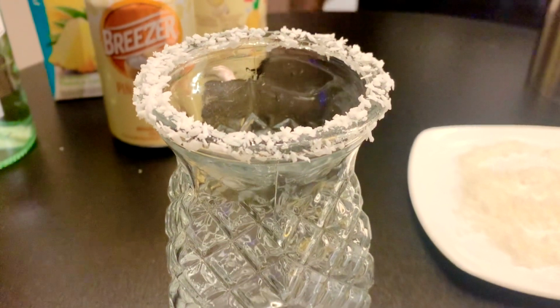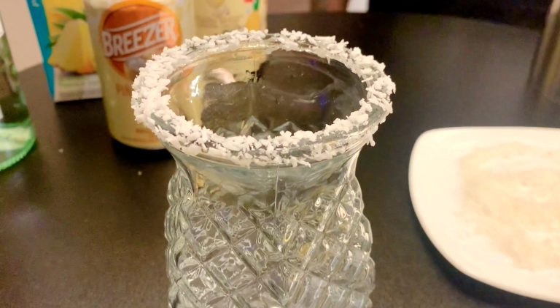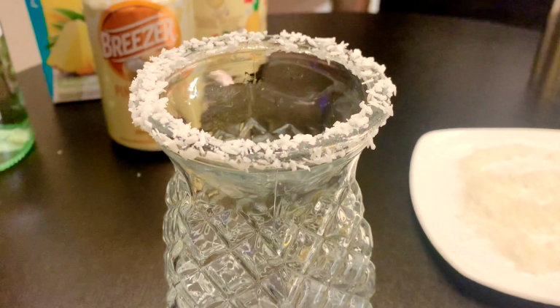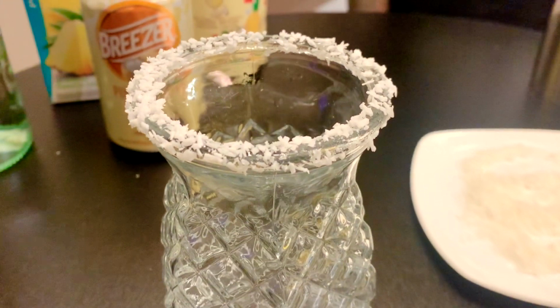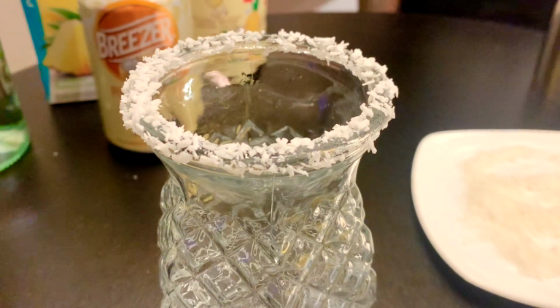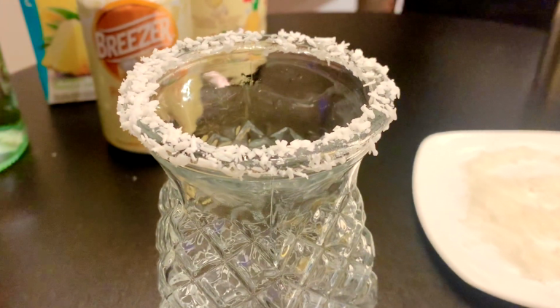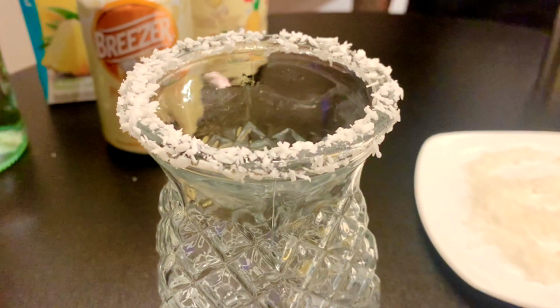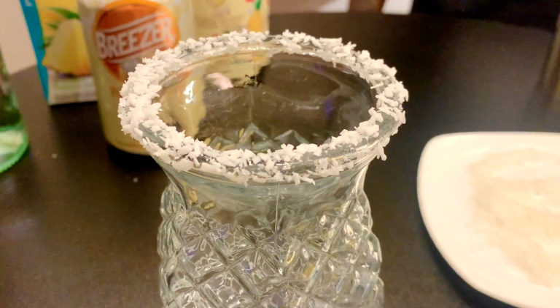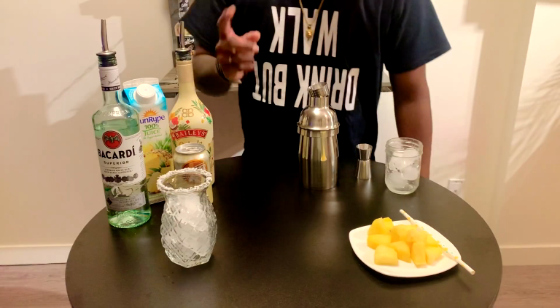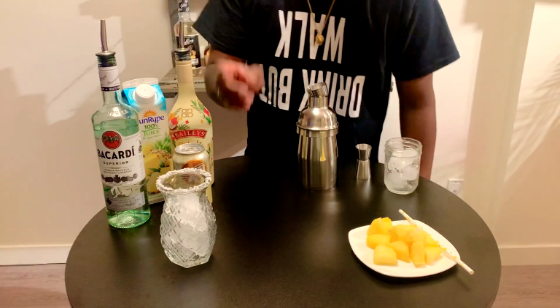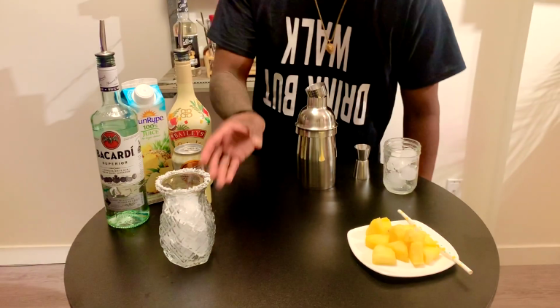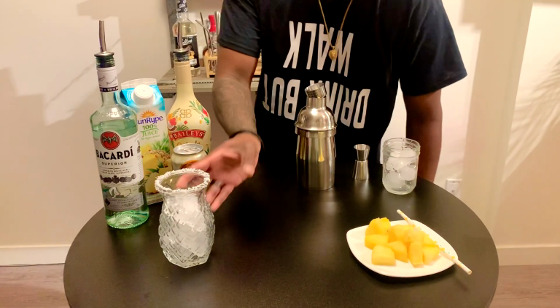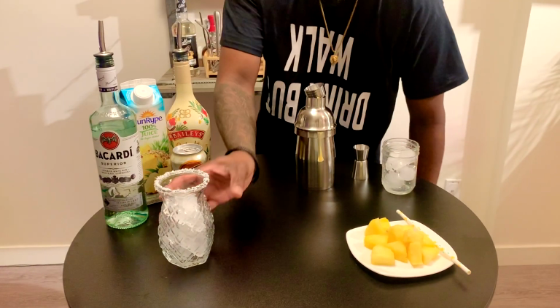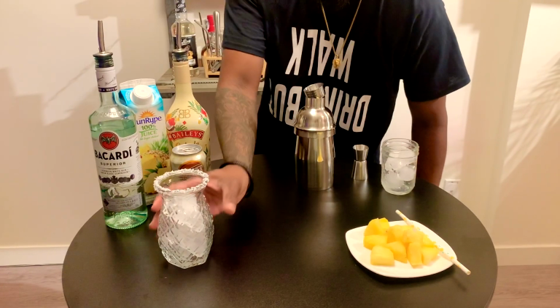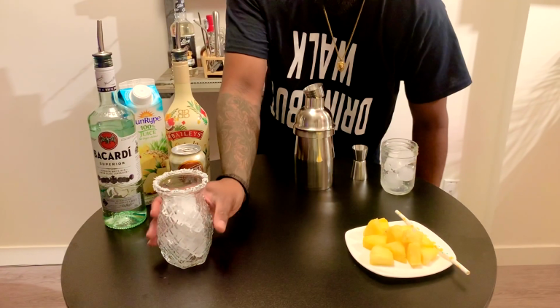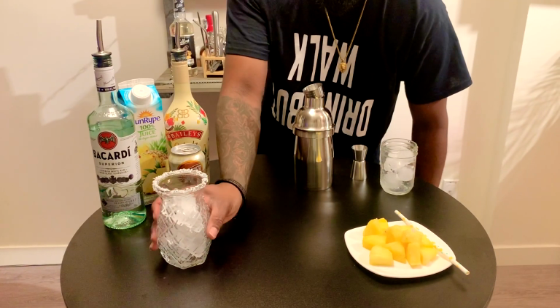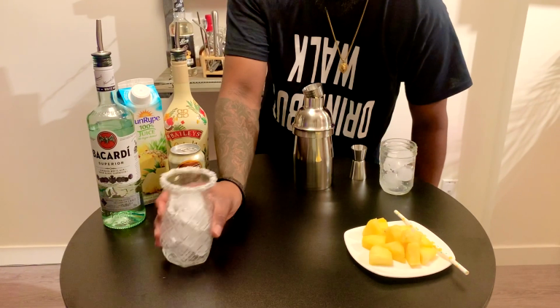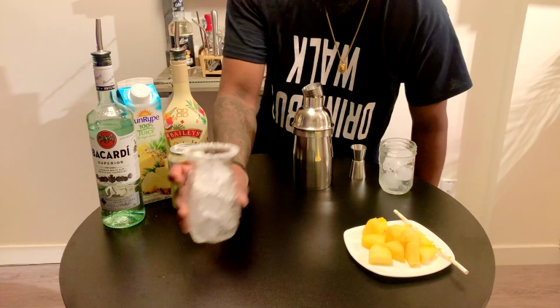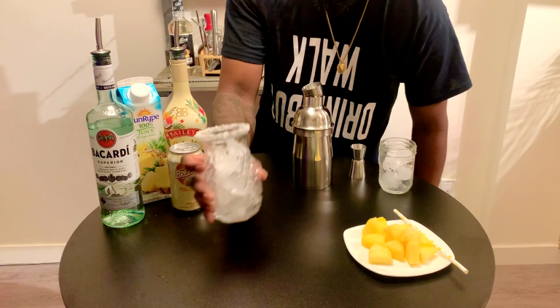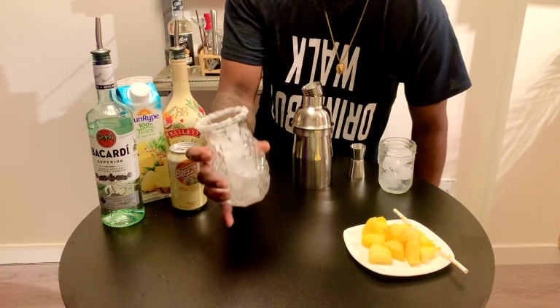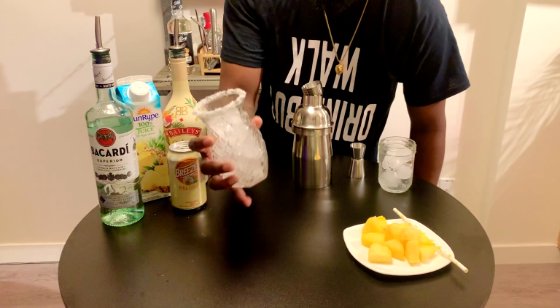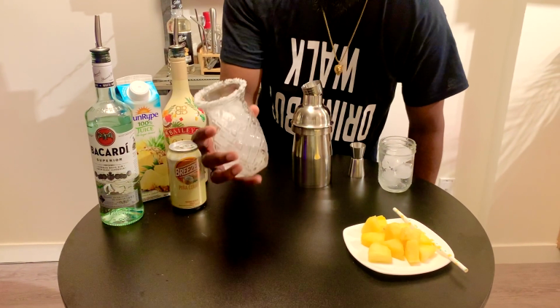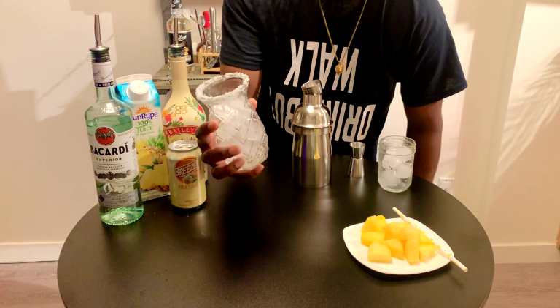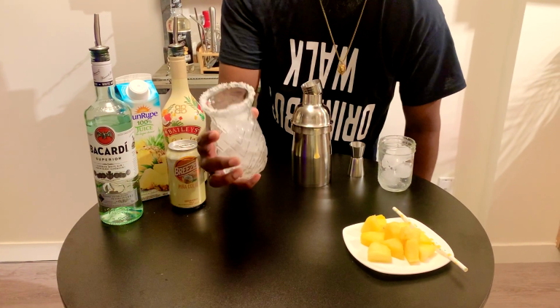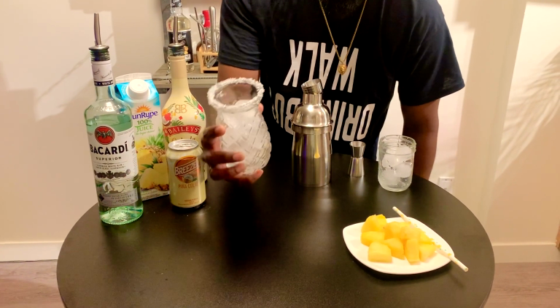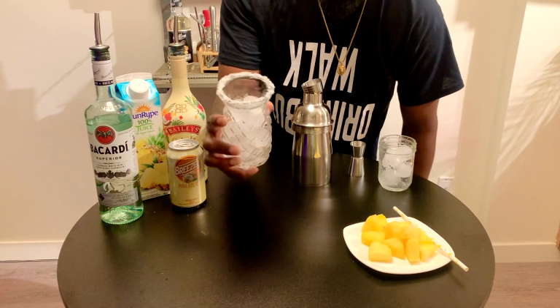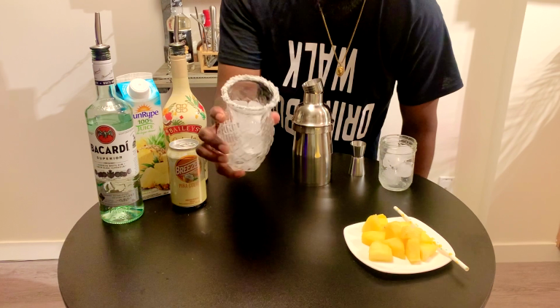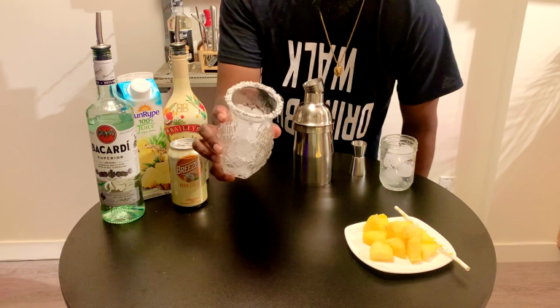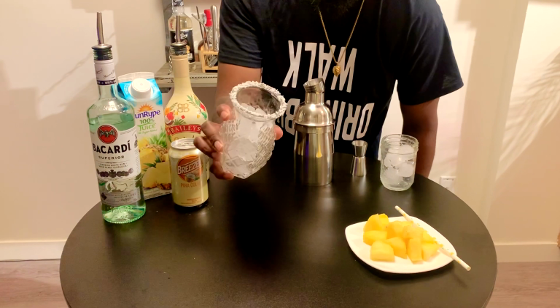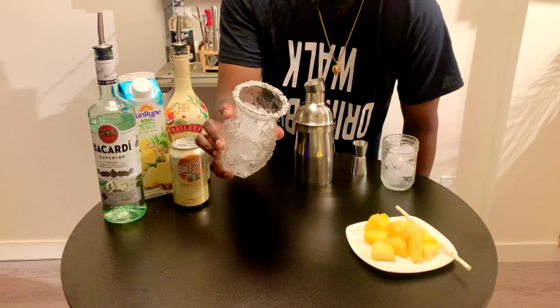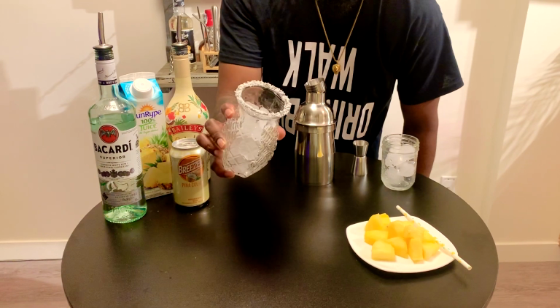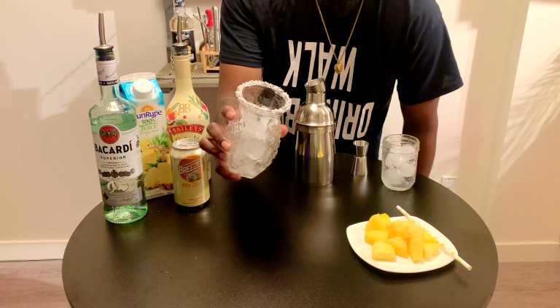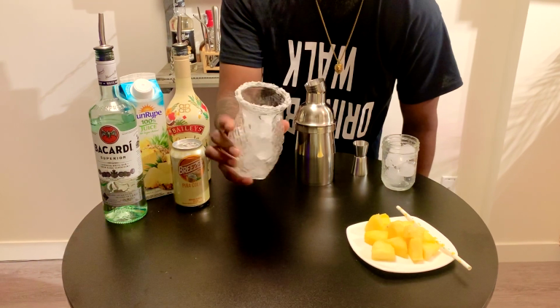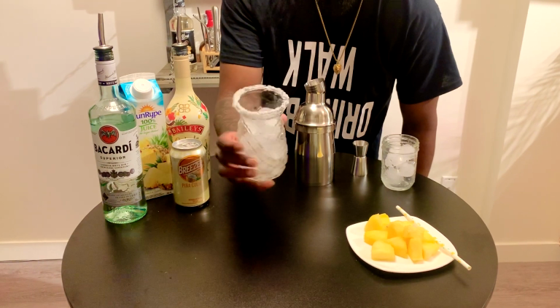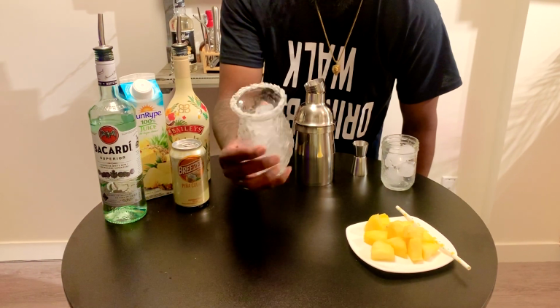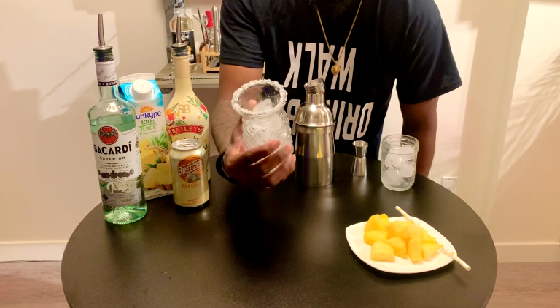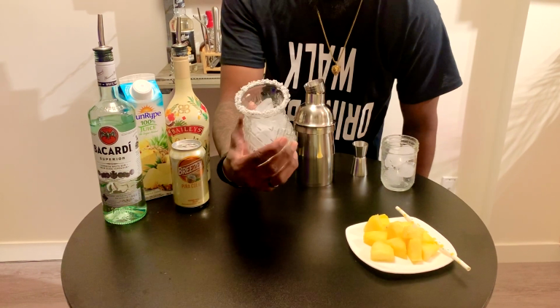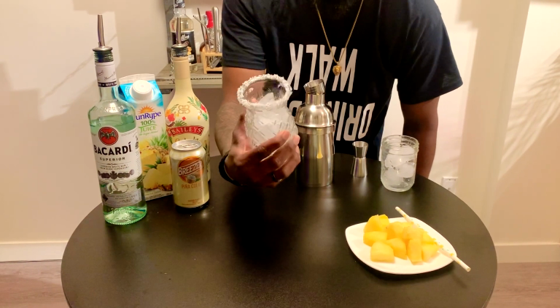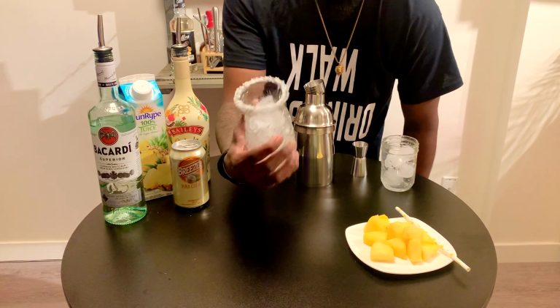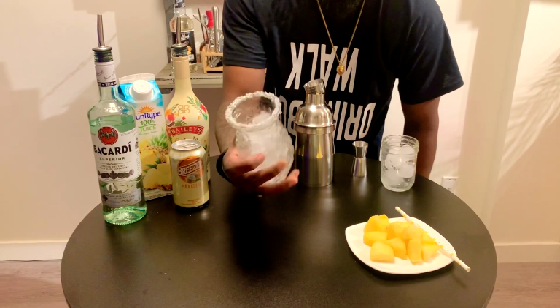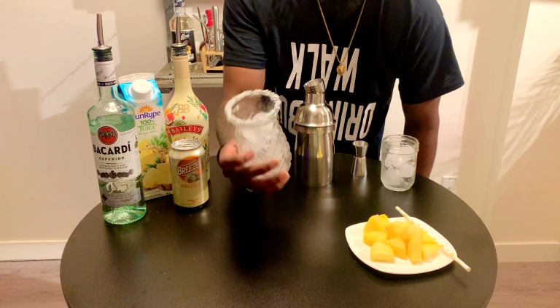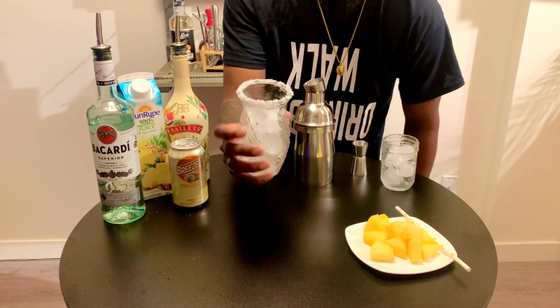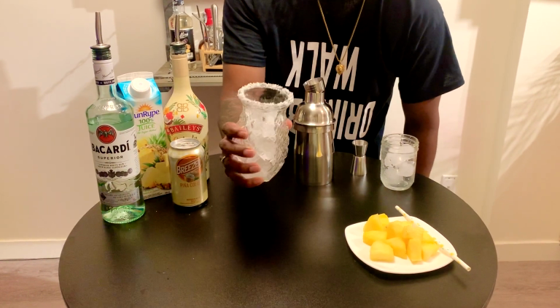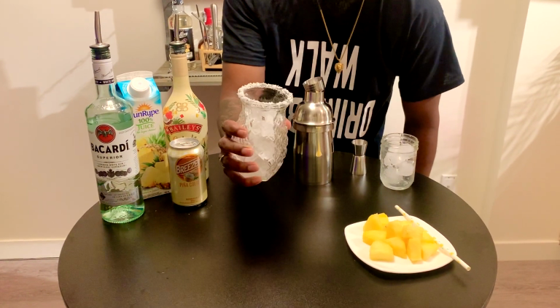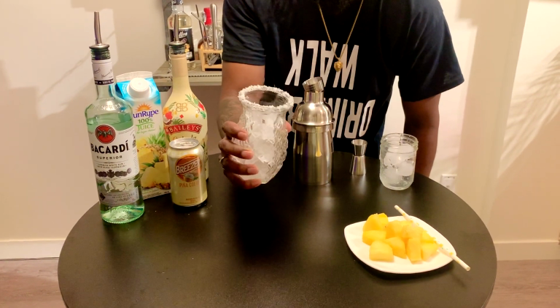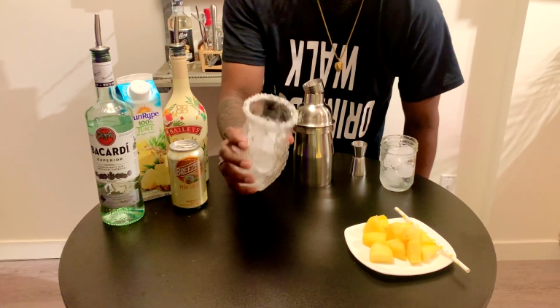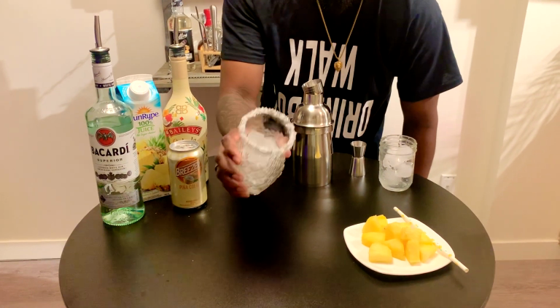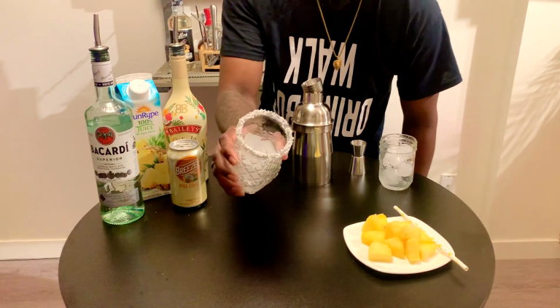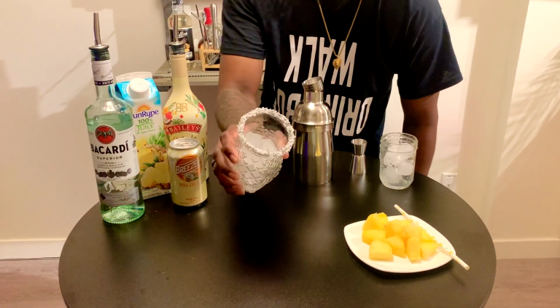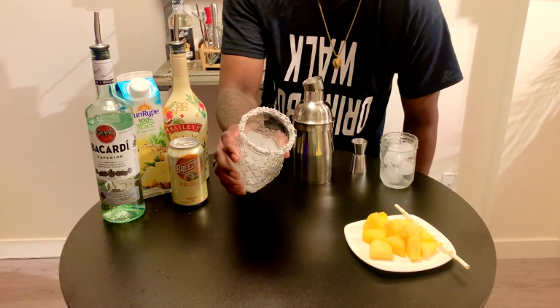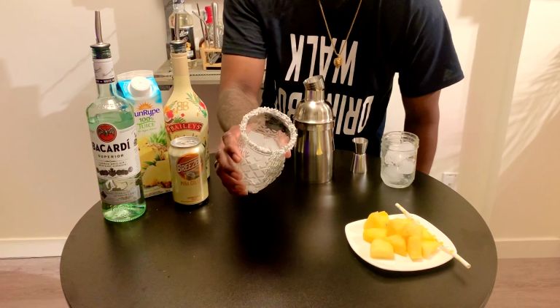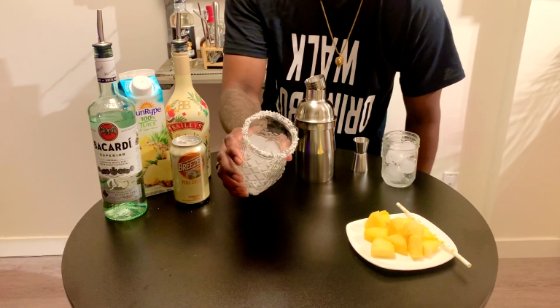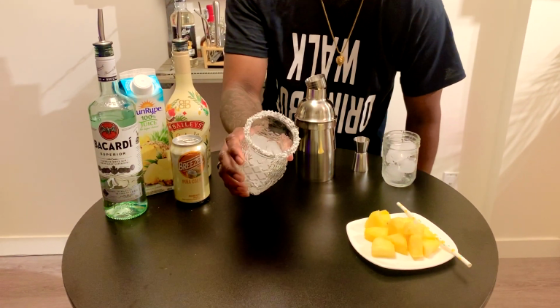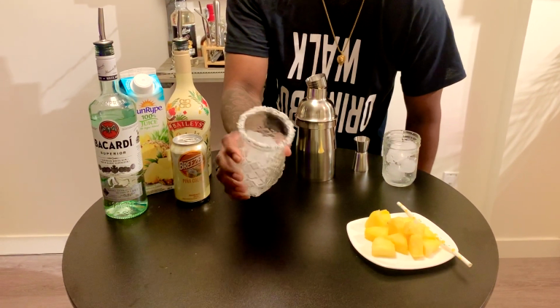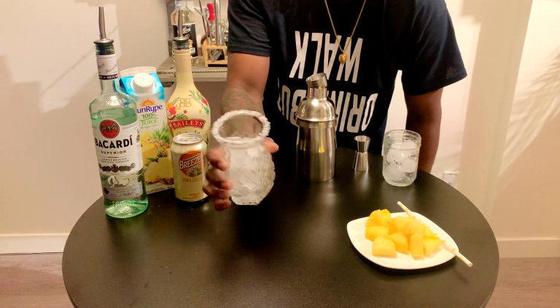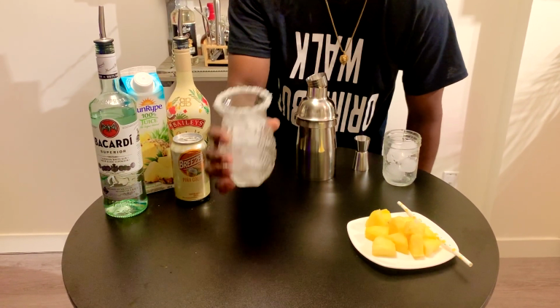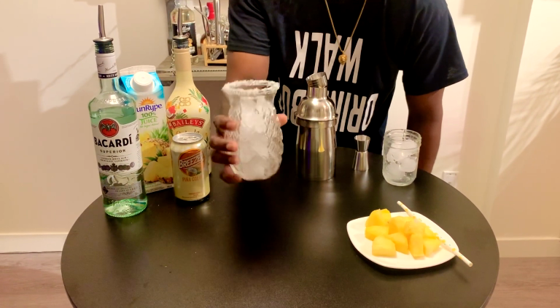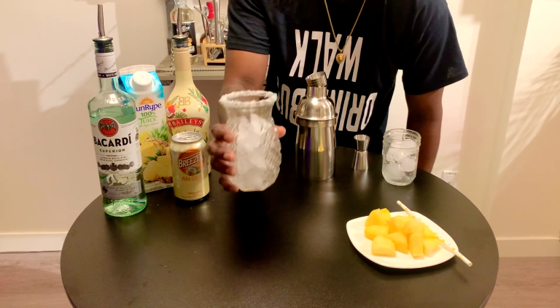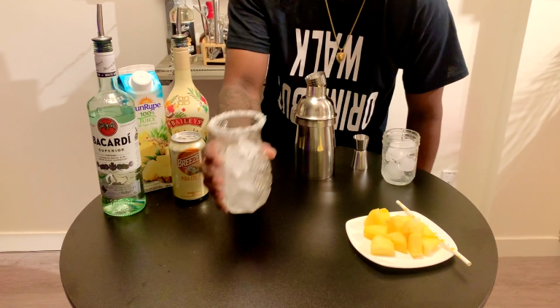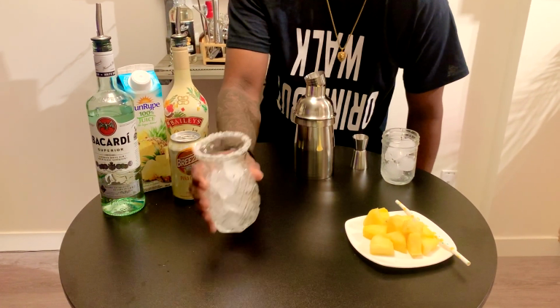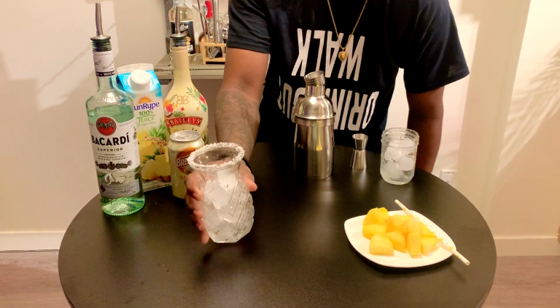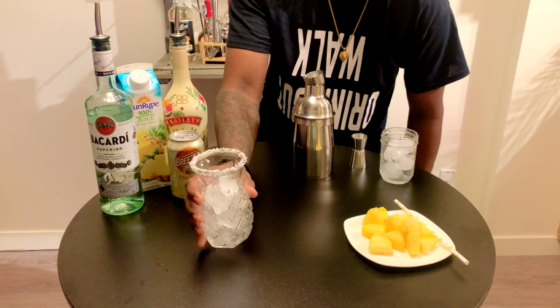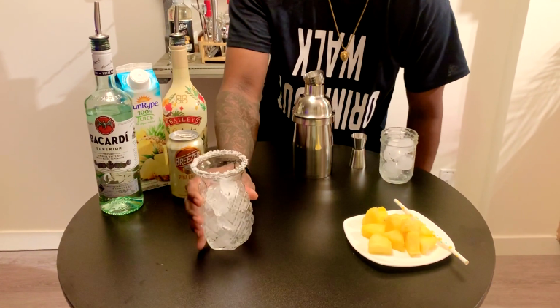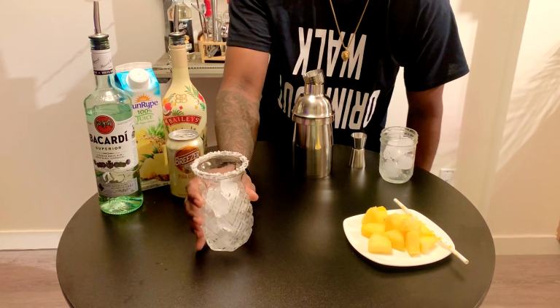So we need ice cubes. We will start with ice cubes.